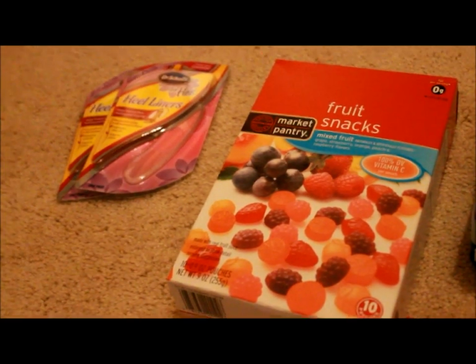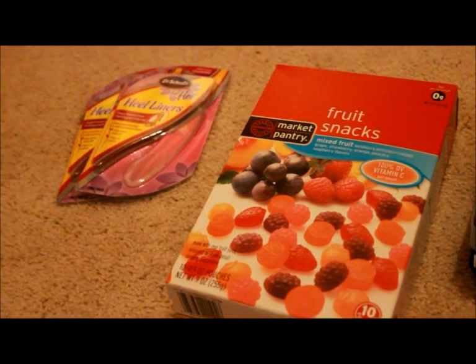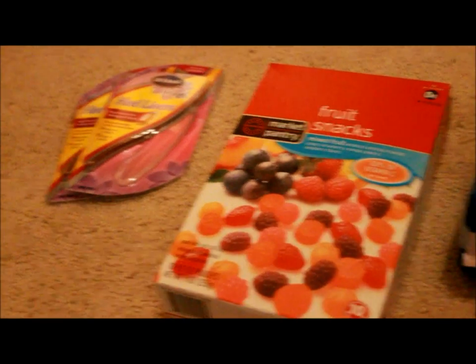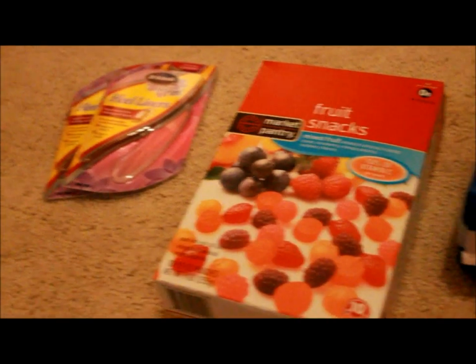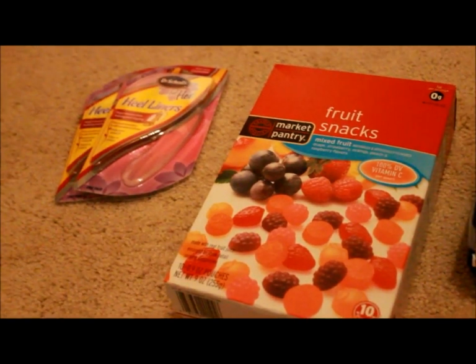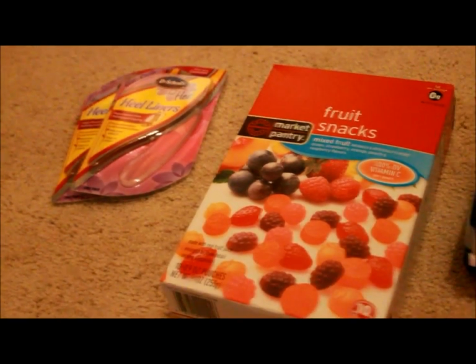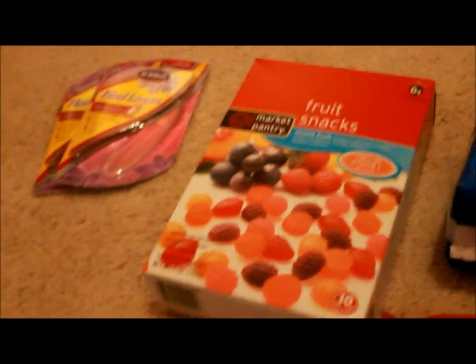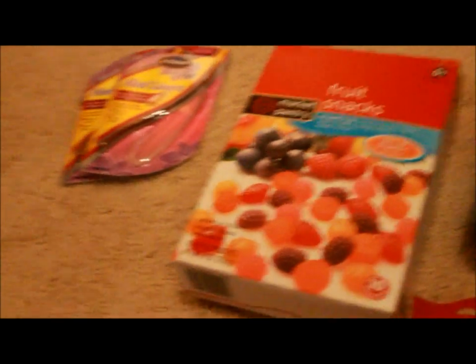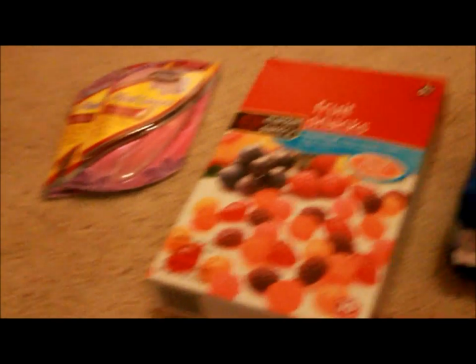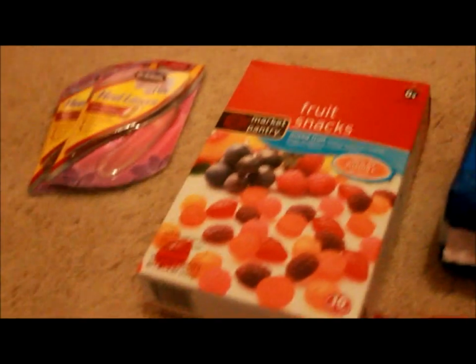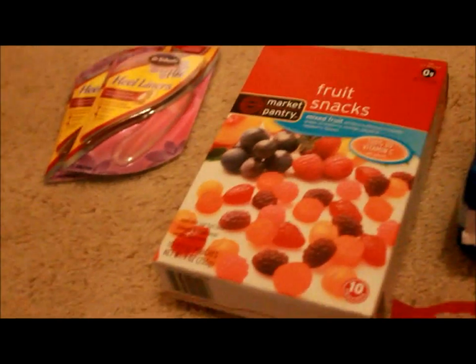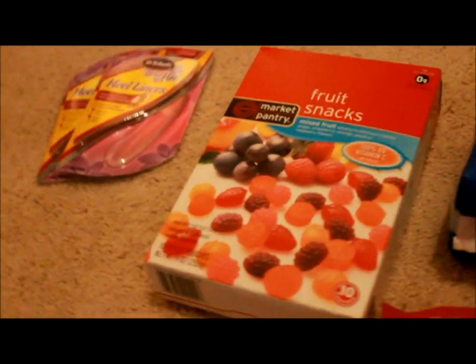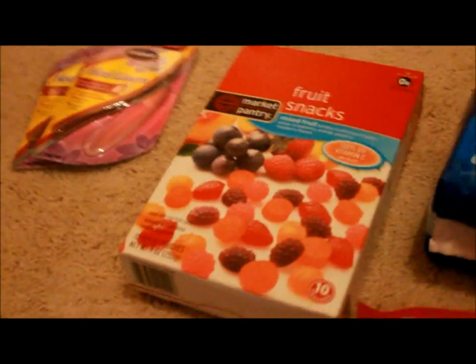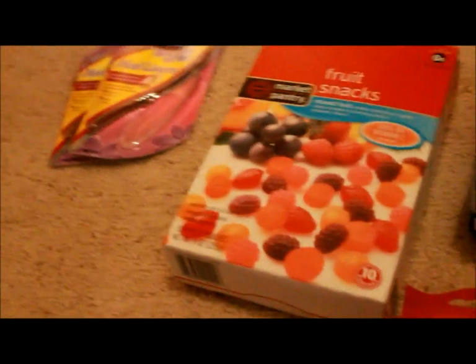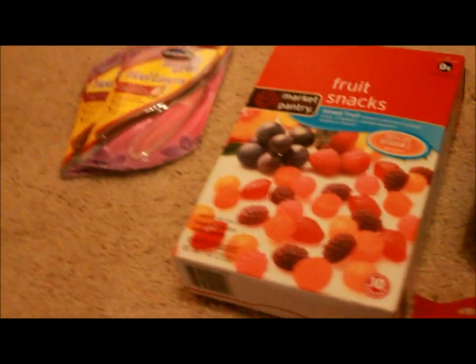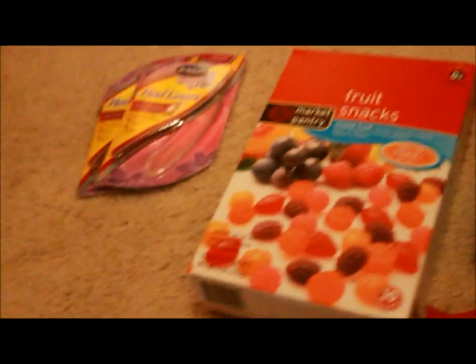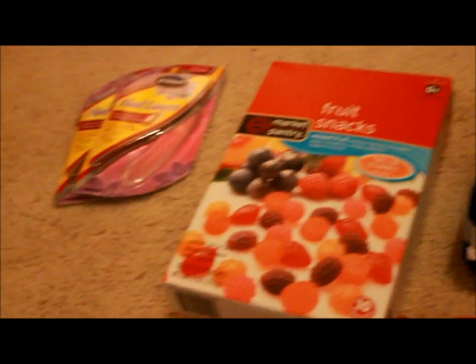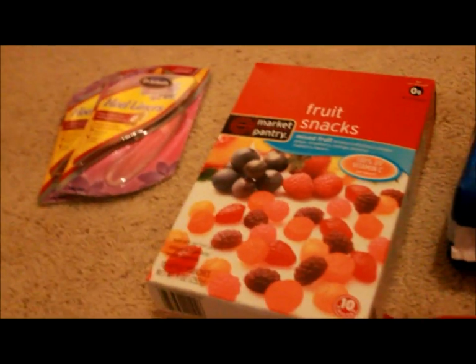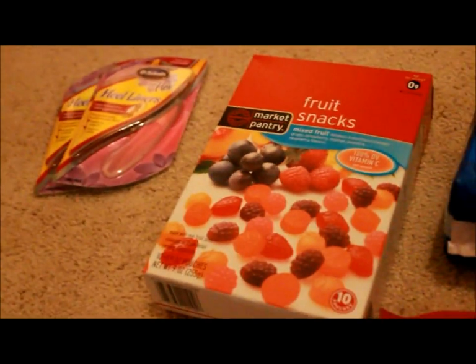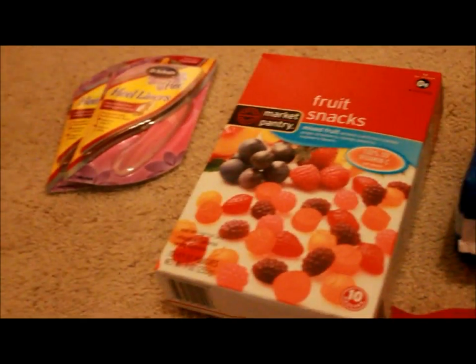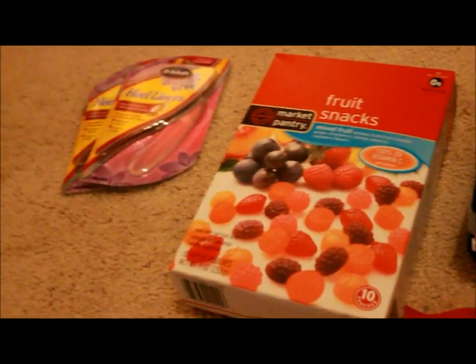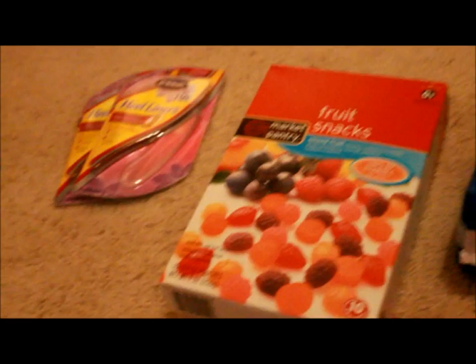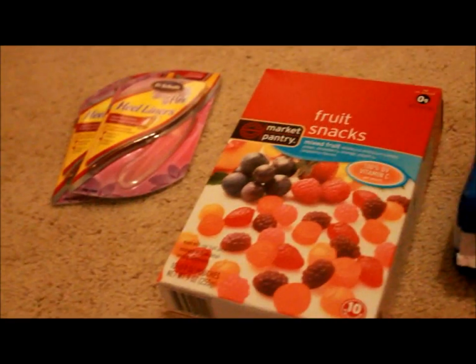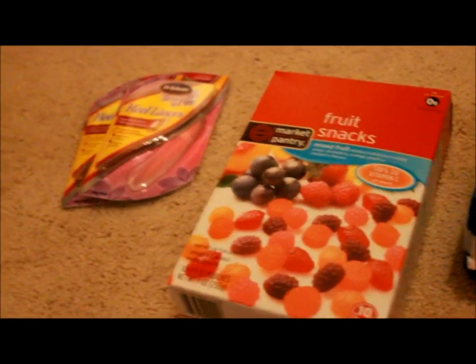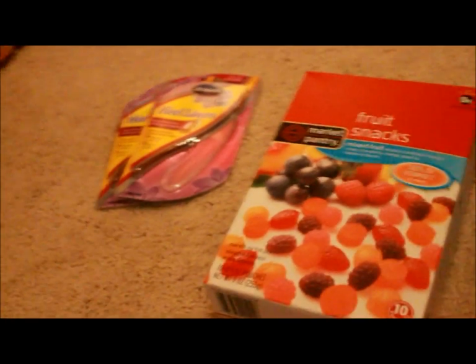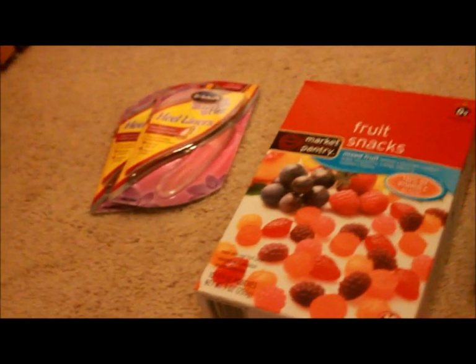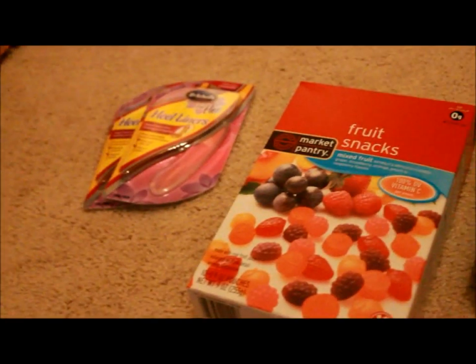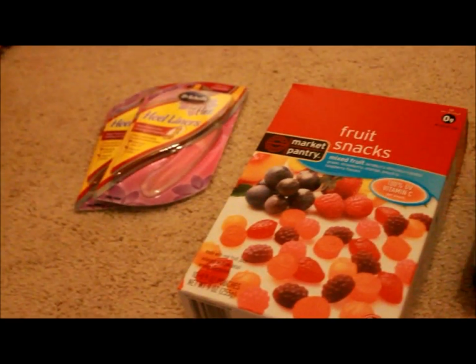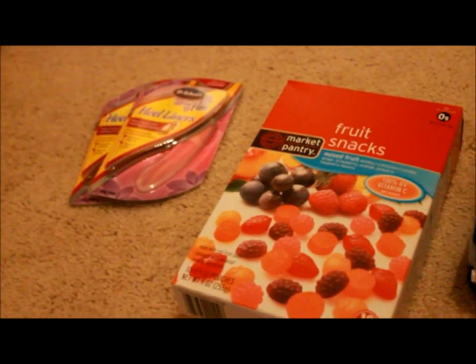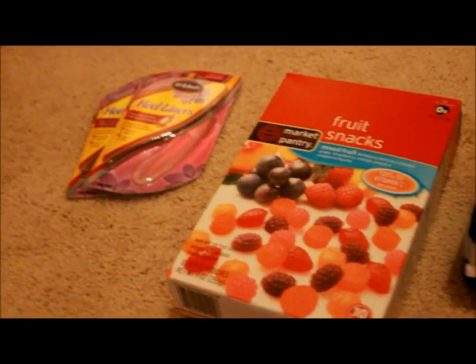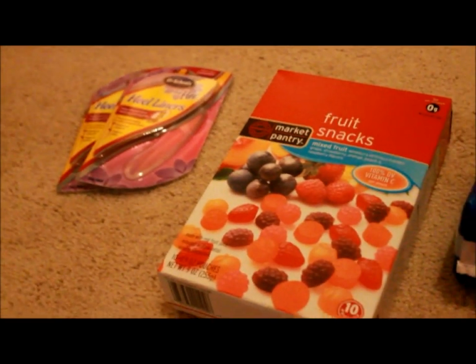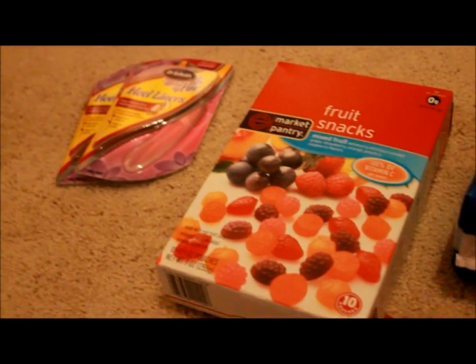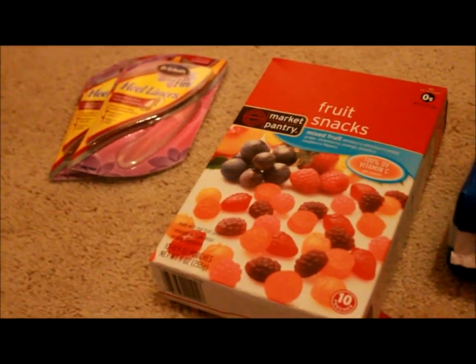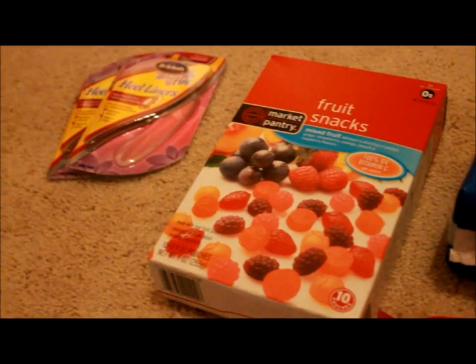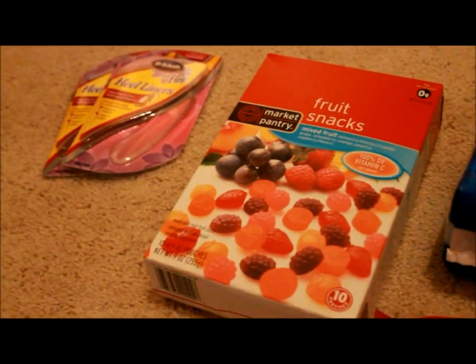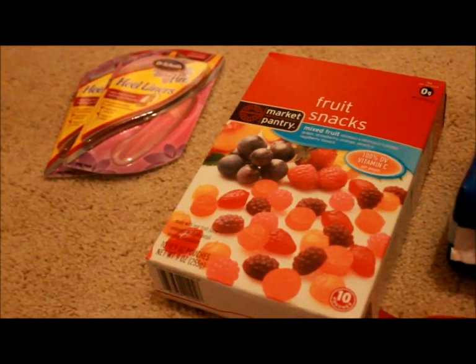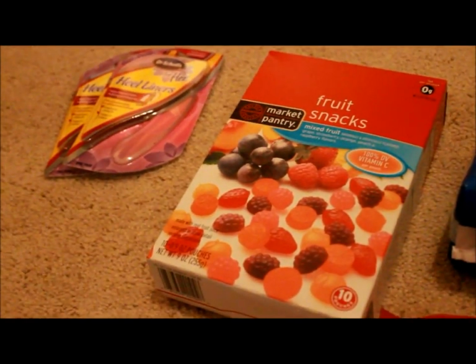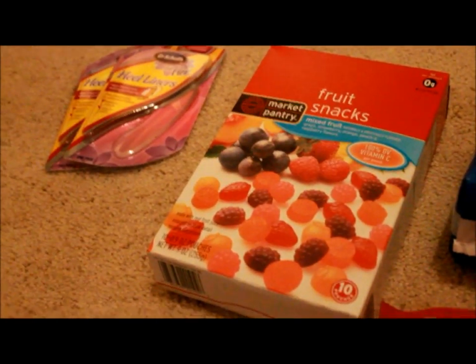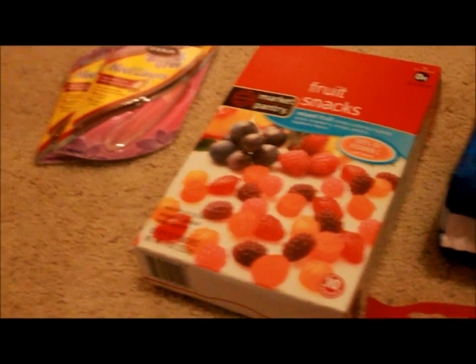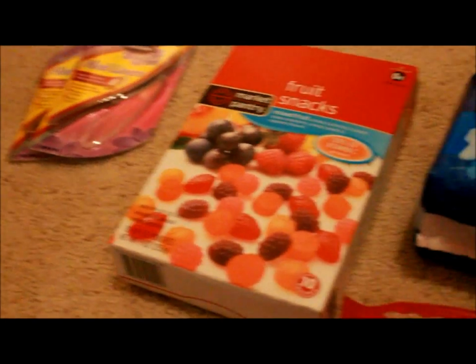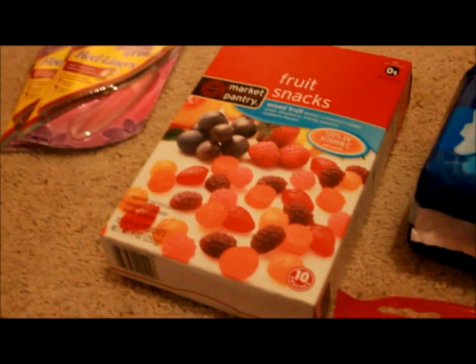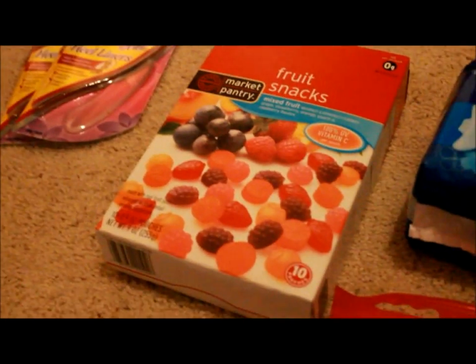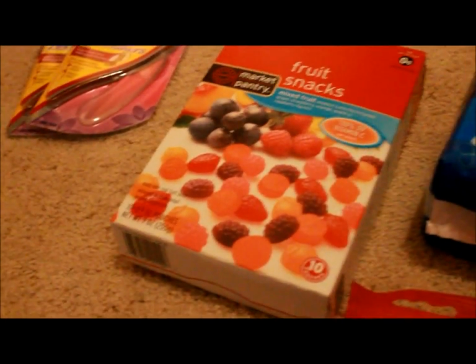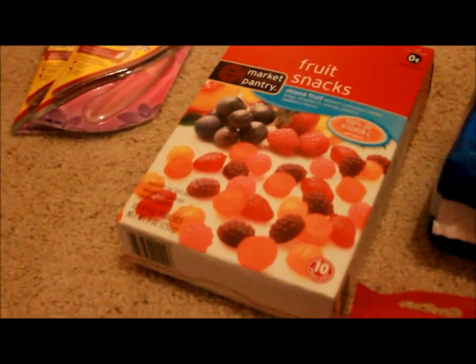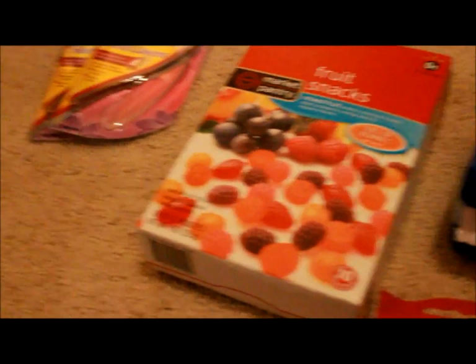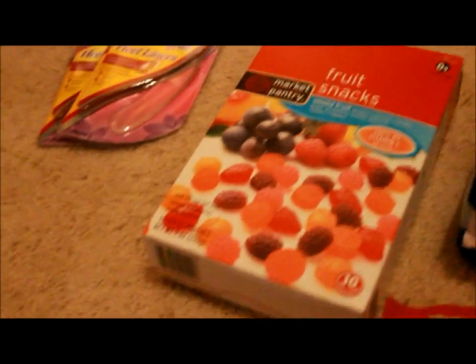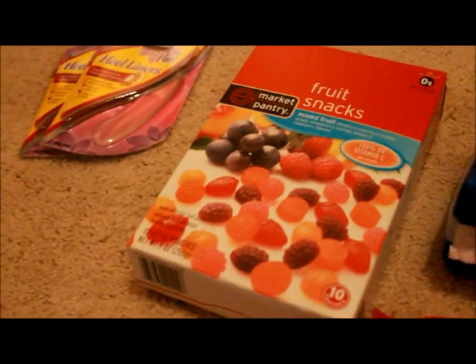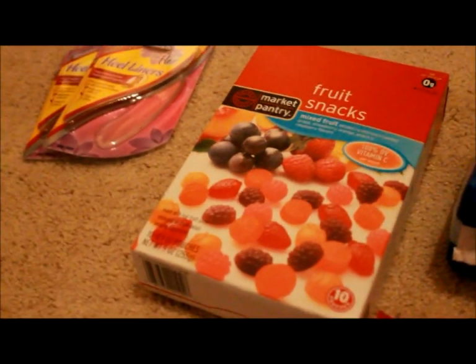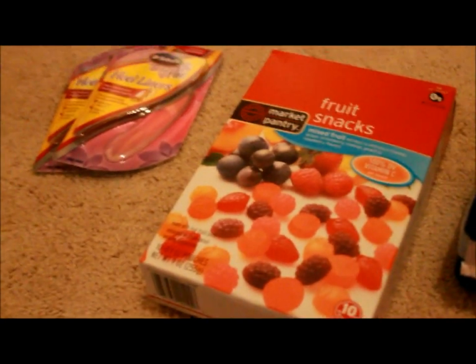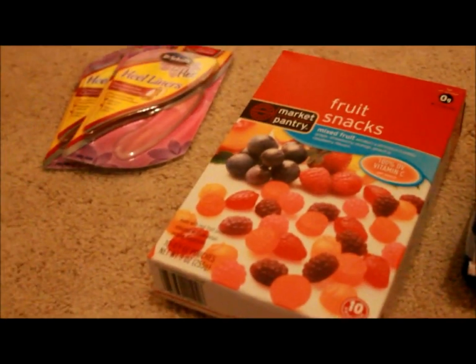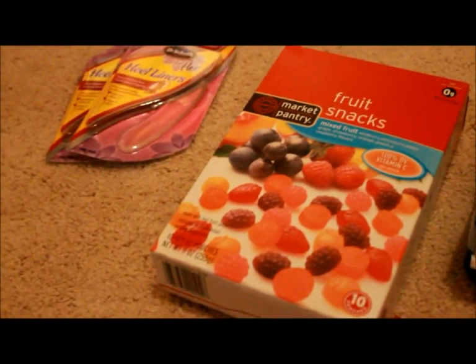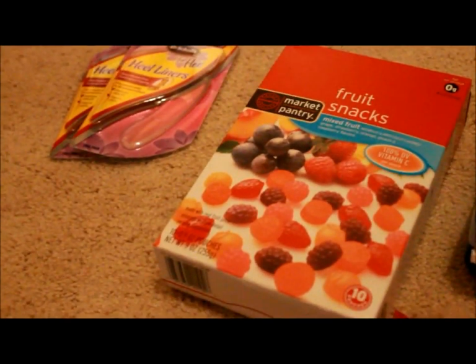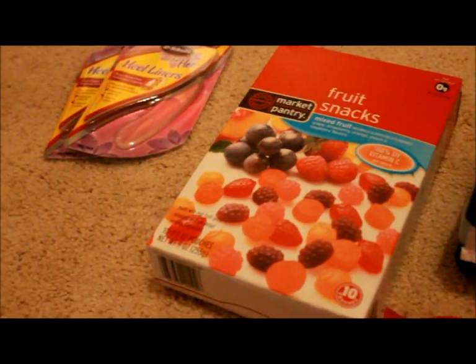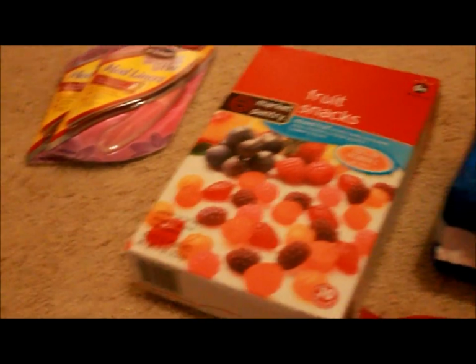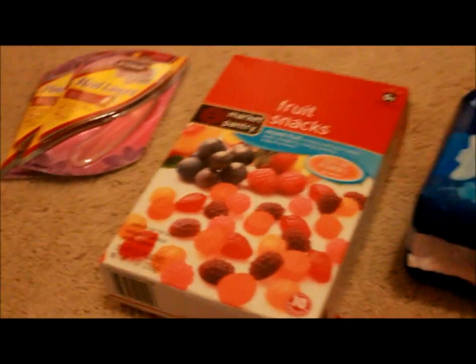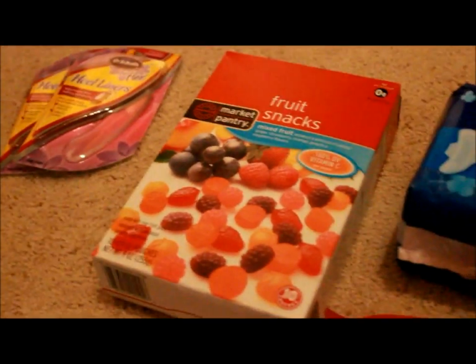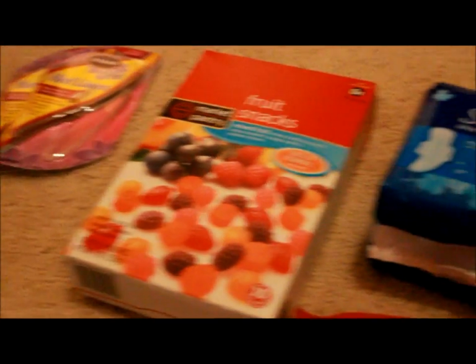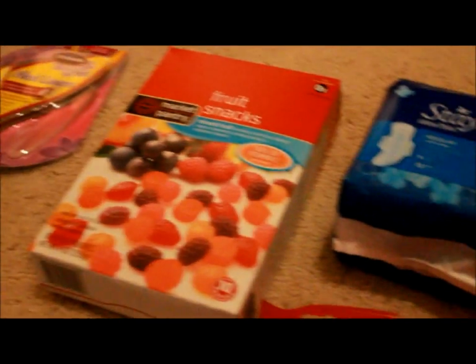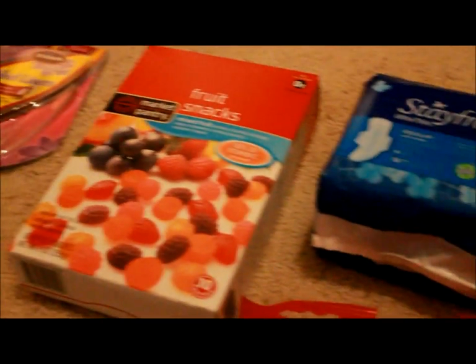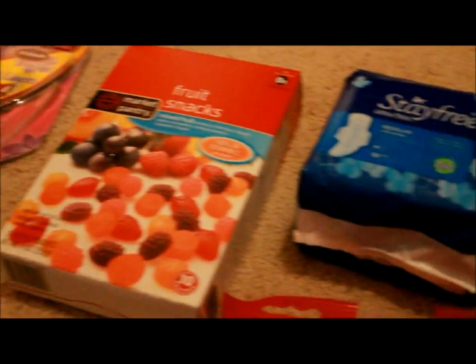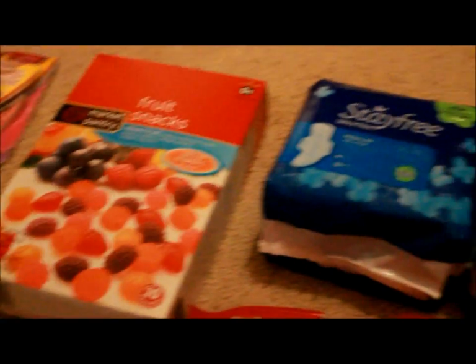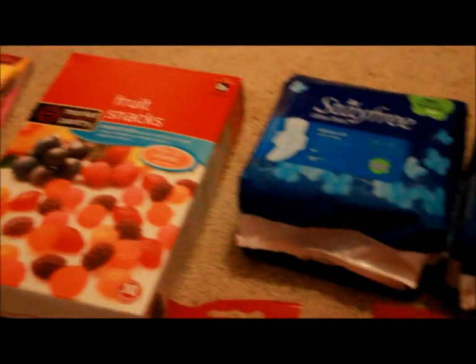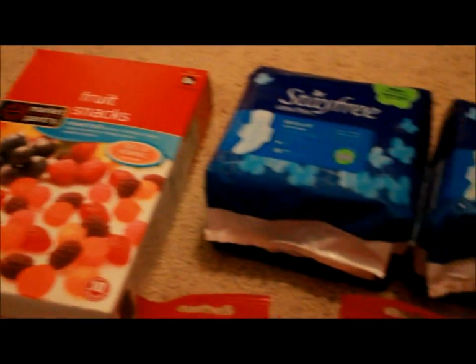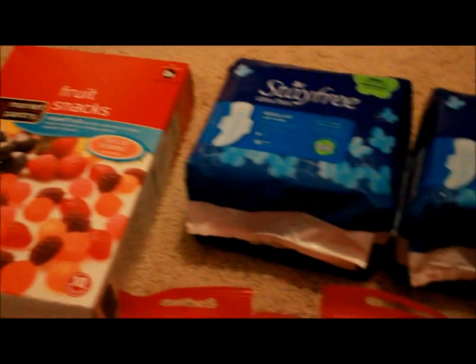Hey guys, today I'm going to be doing a Target haul. I did this a few days ago, I just didn't record the video yet, but today I'm going to be recording the video, and they were really good deals.